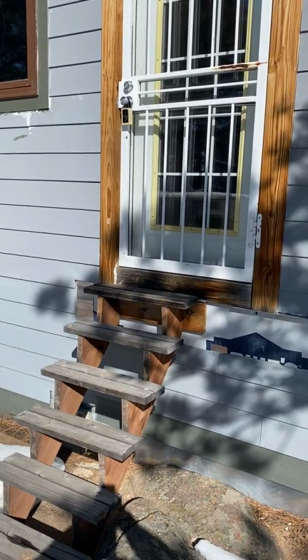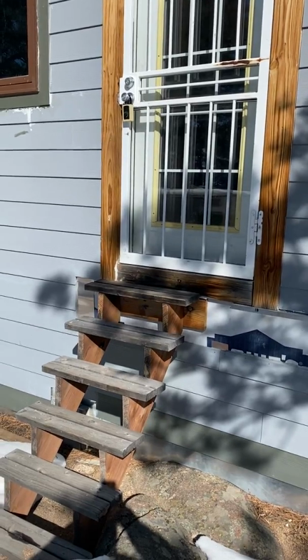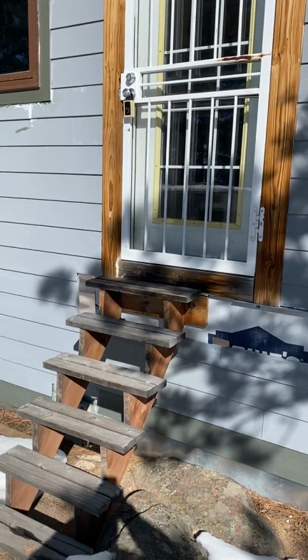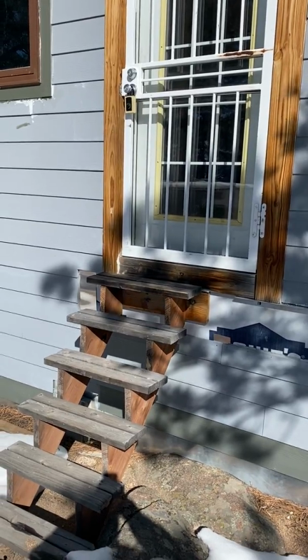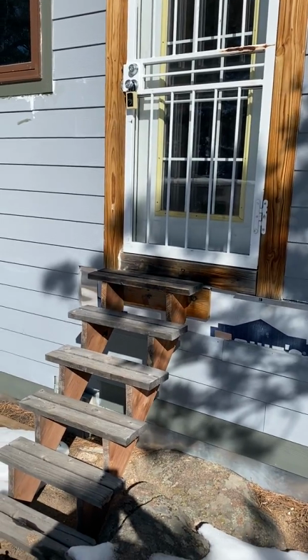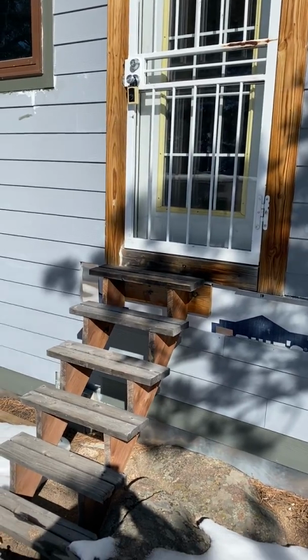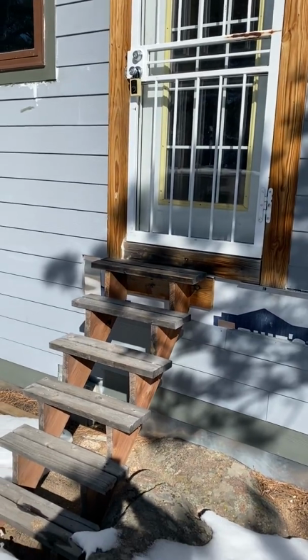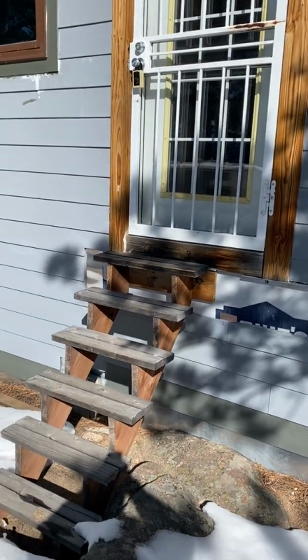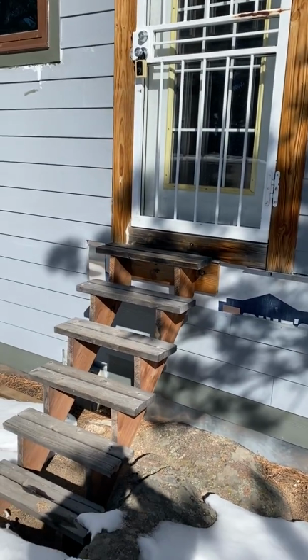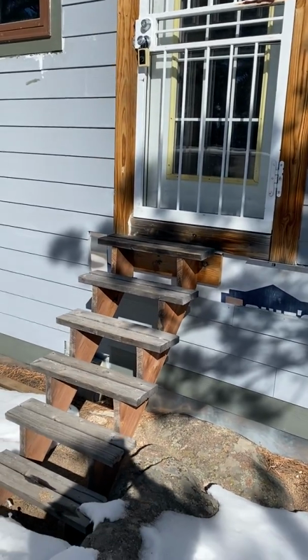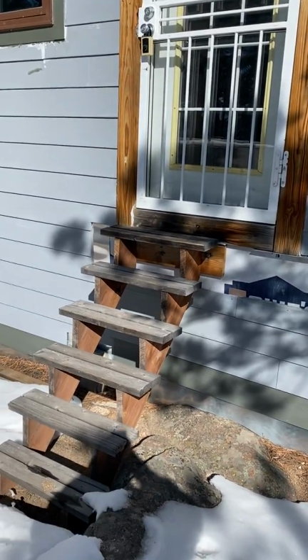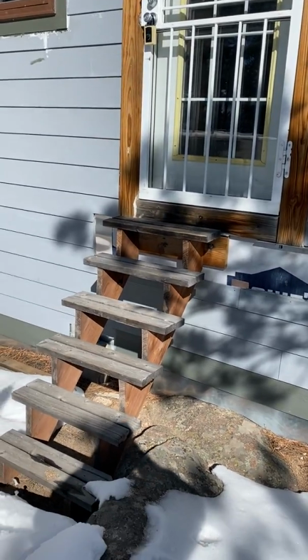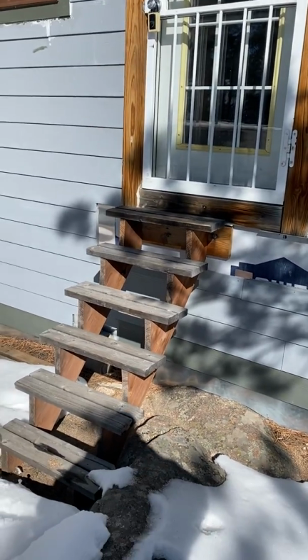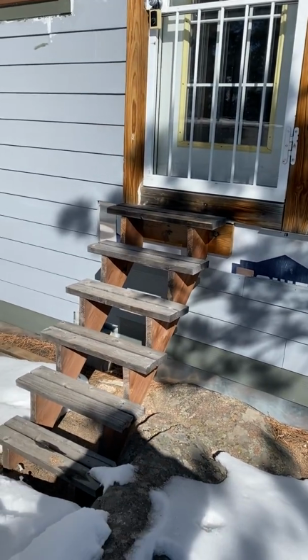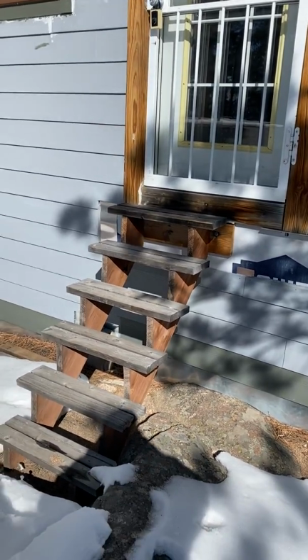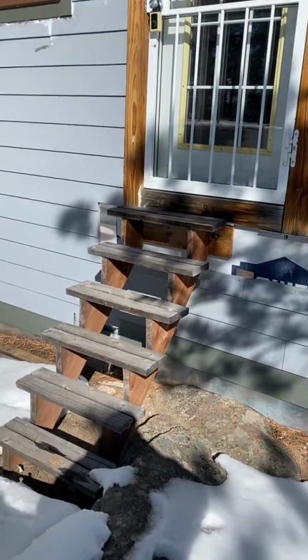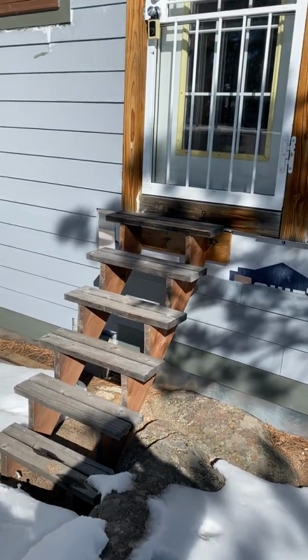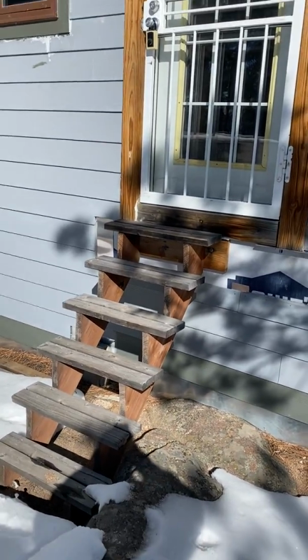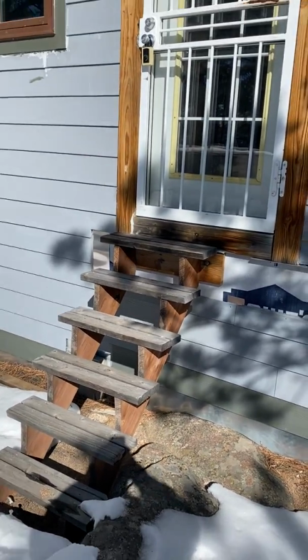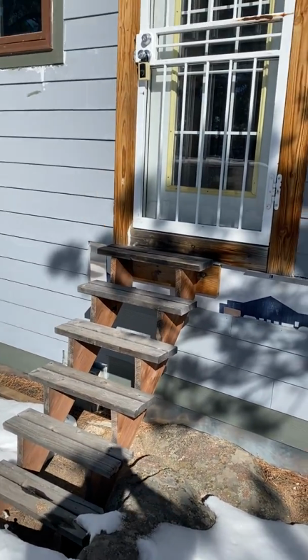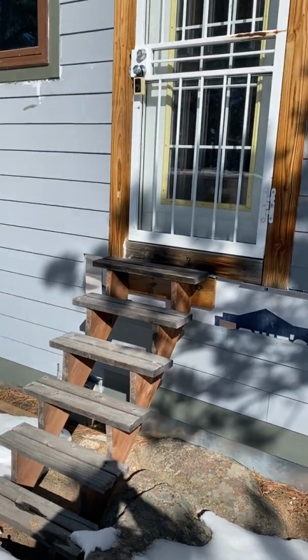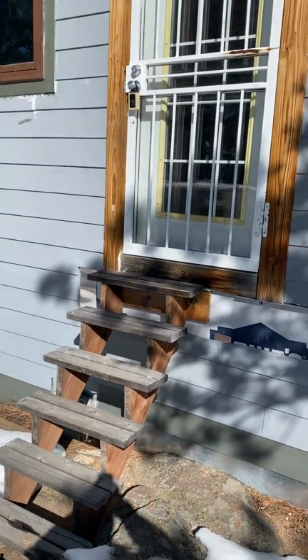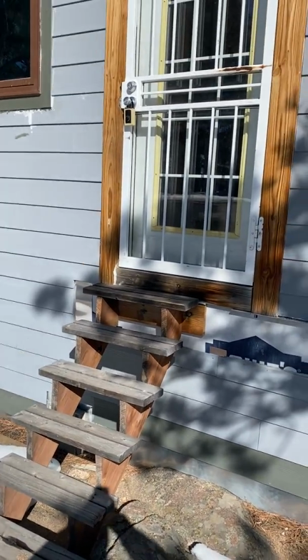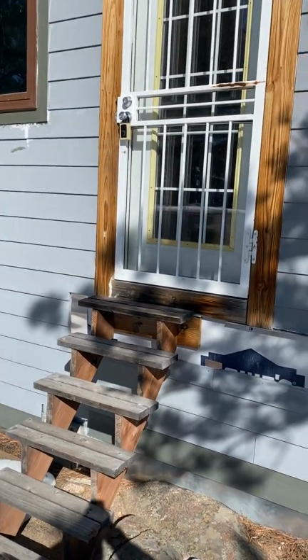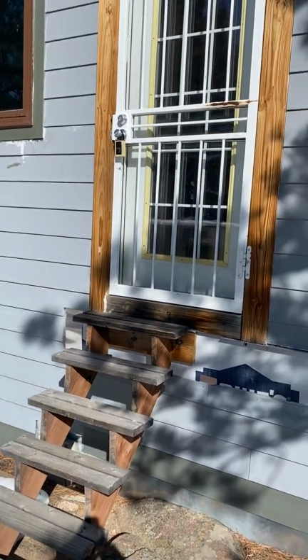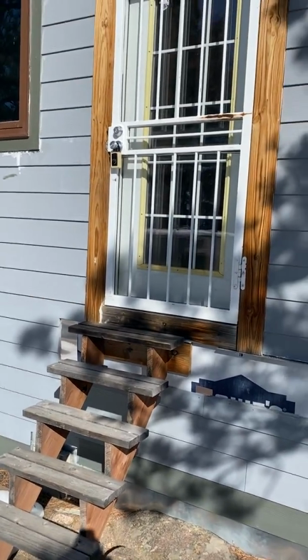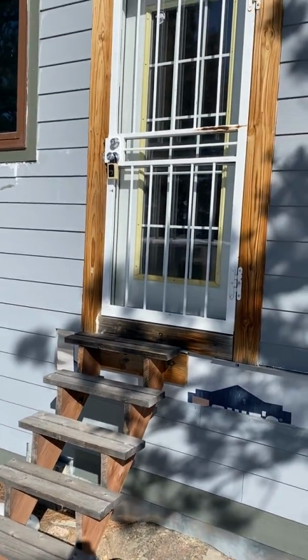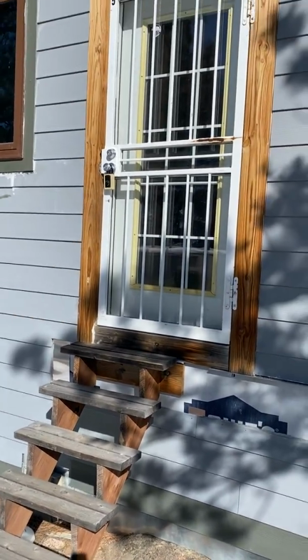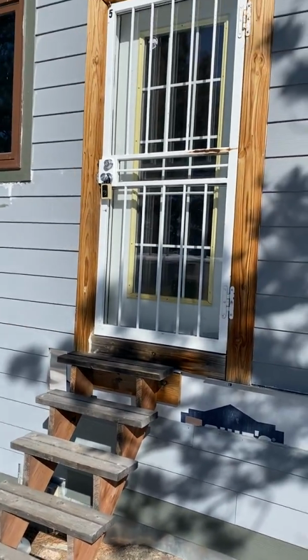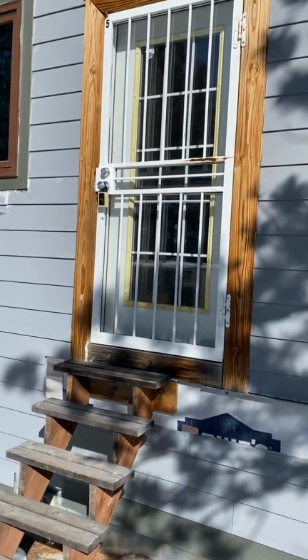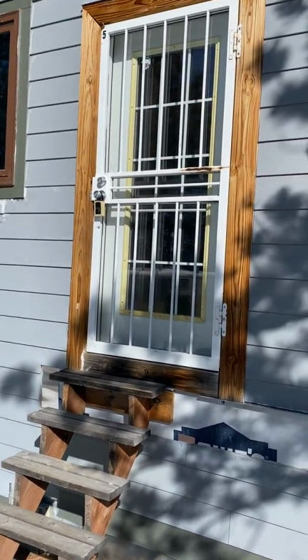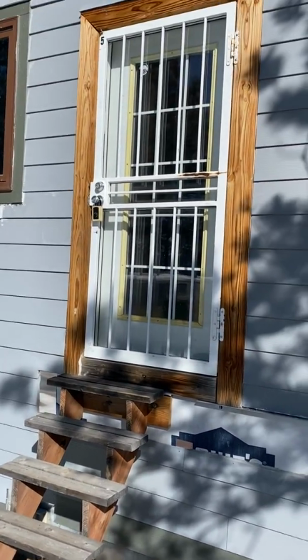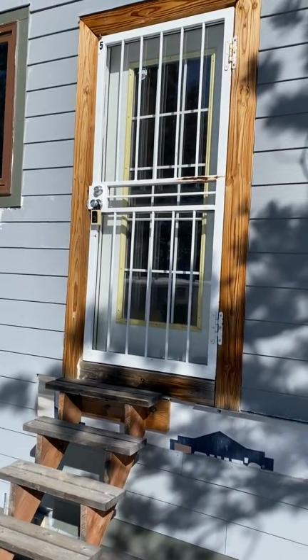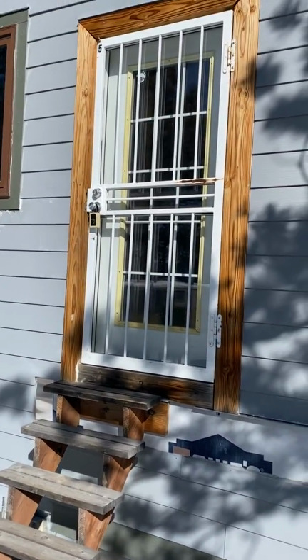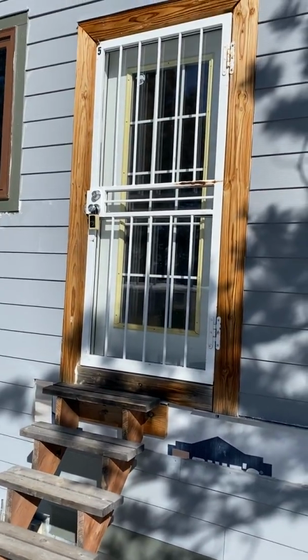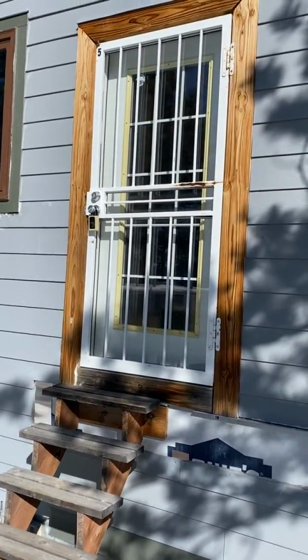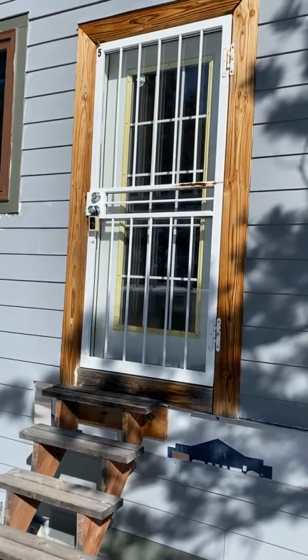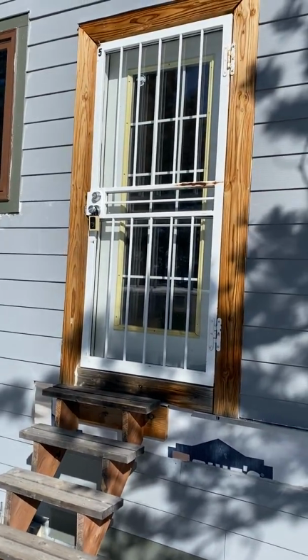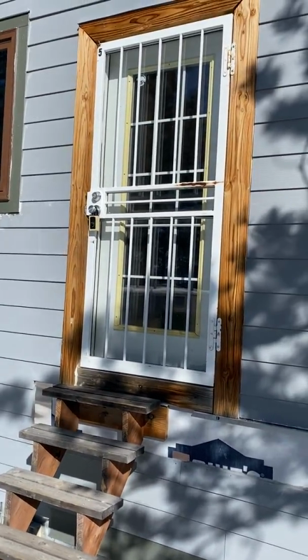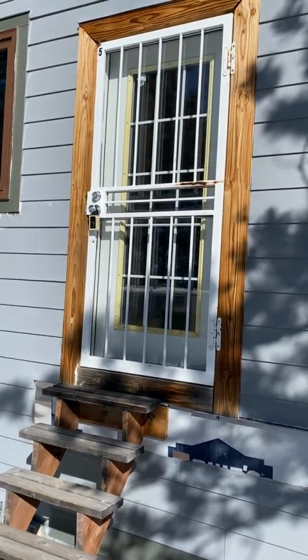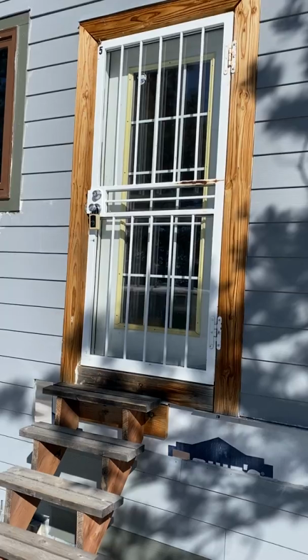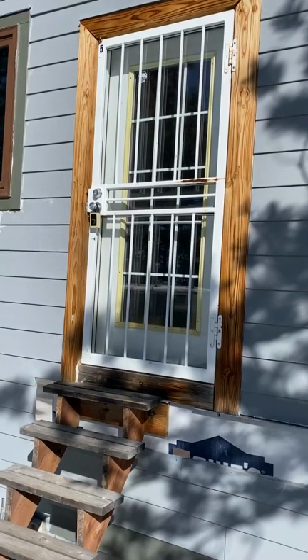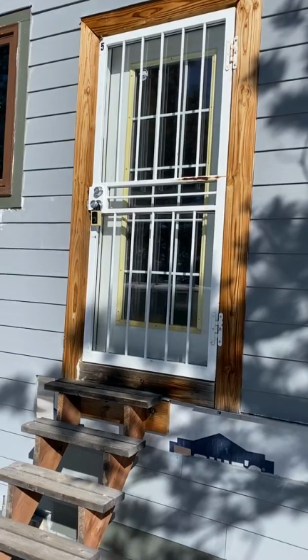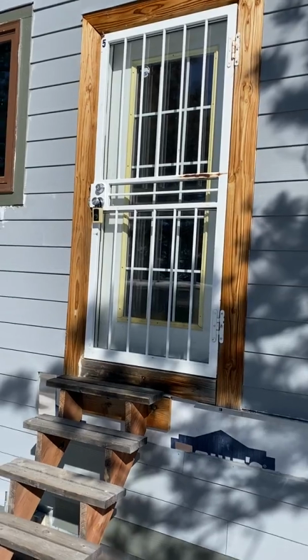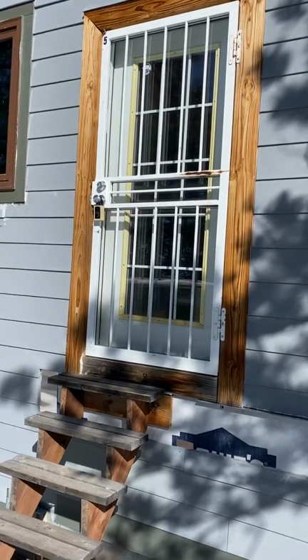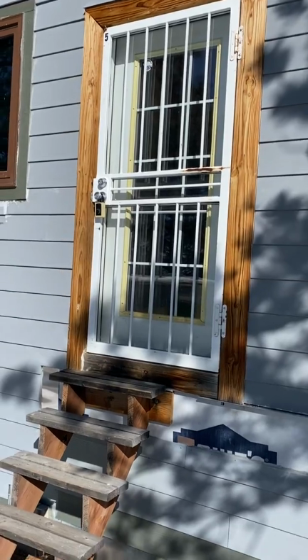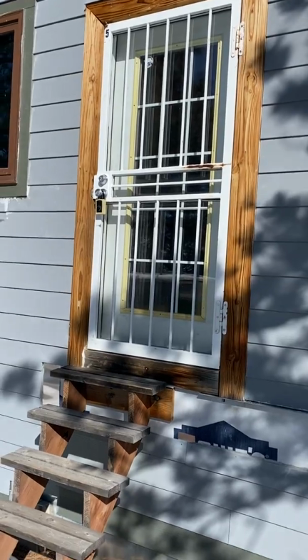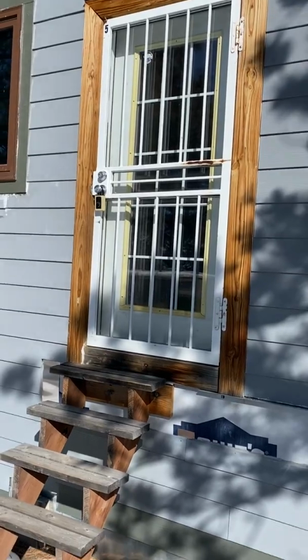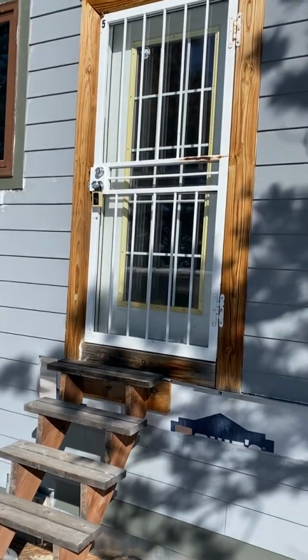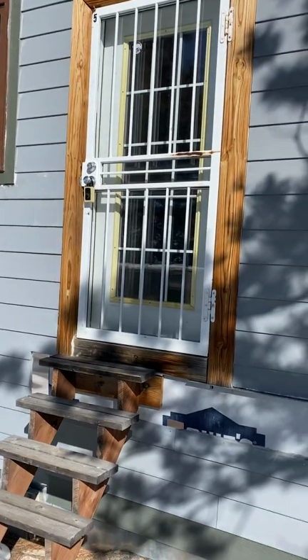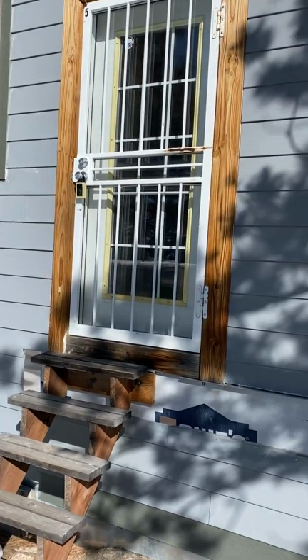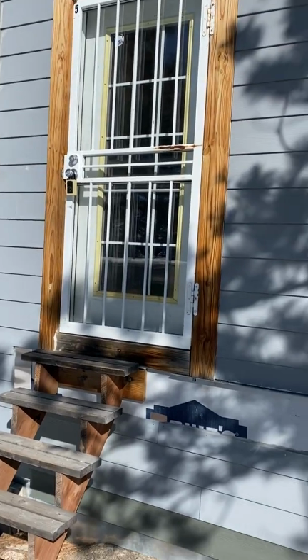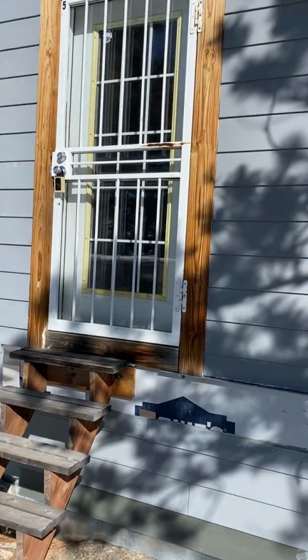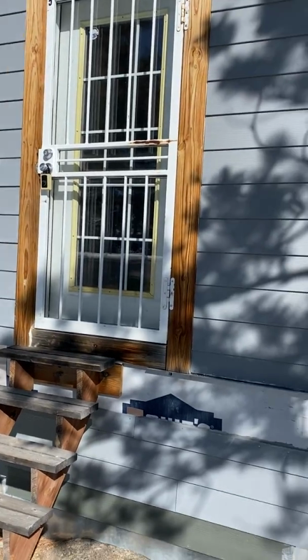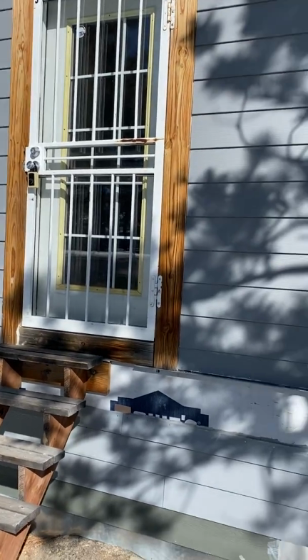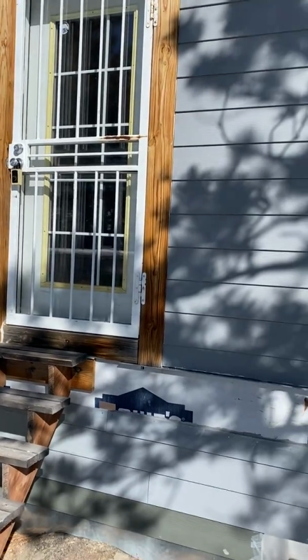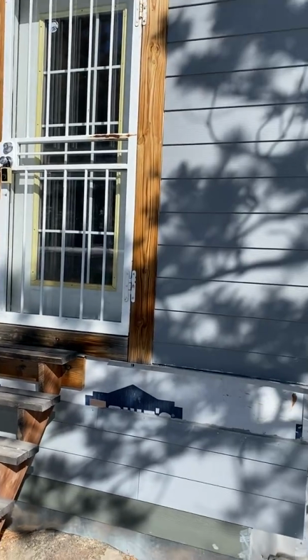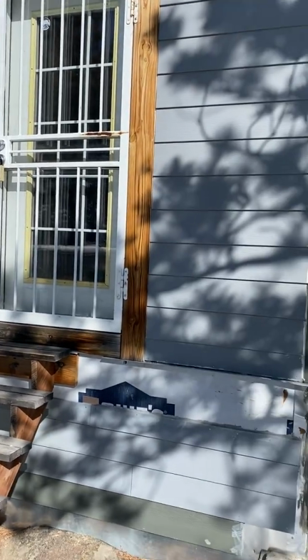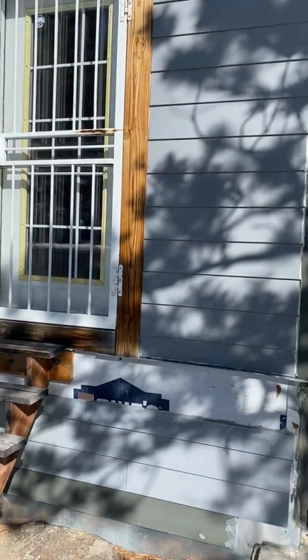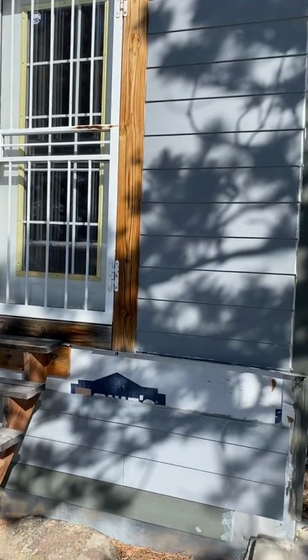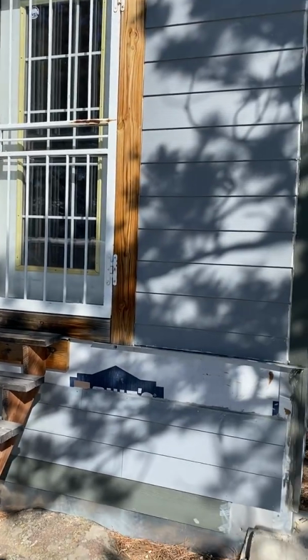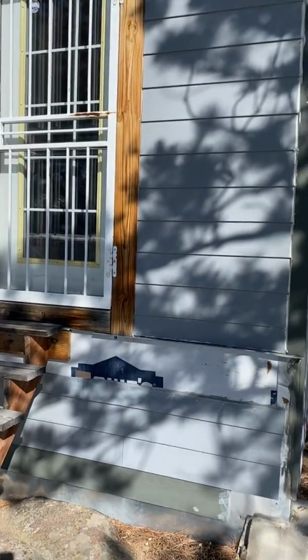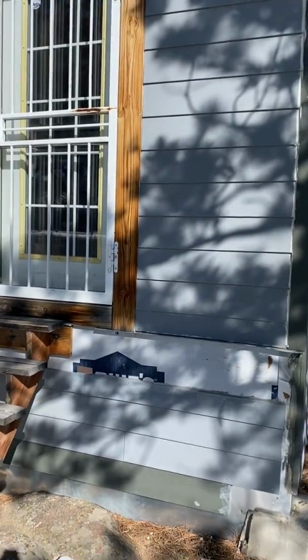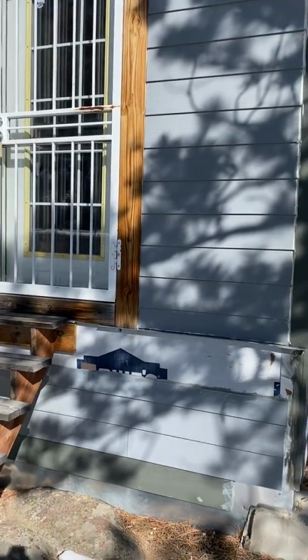Okay, here we are at the entrance to the cabina. Let me show you the exterior here.